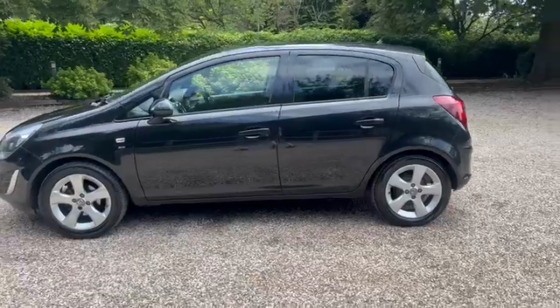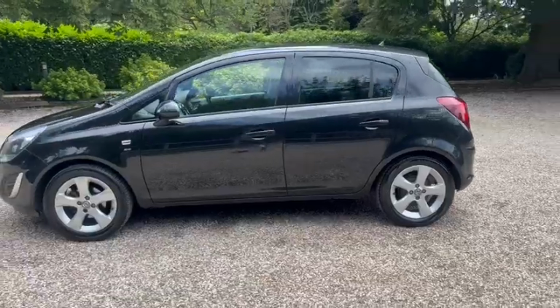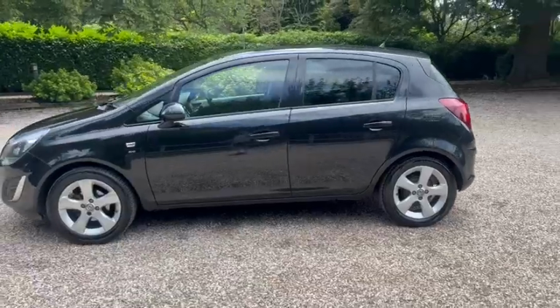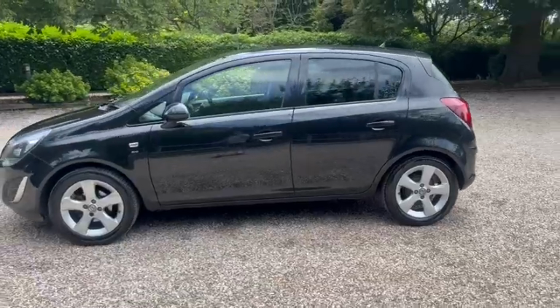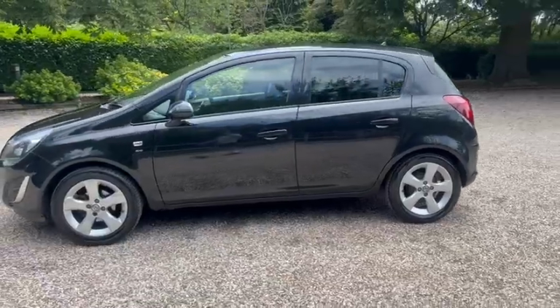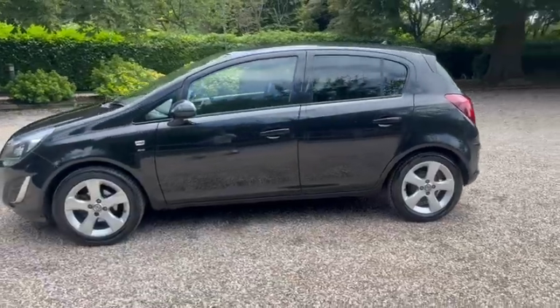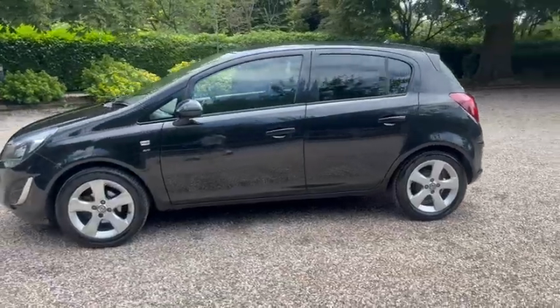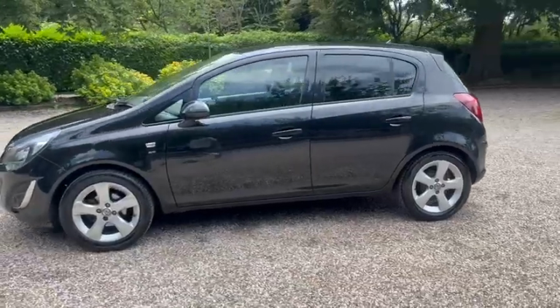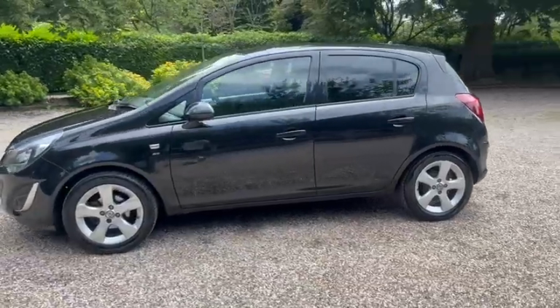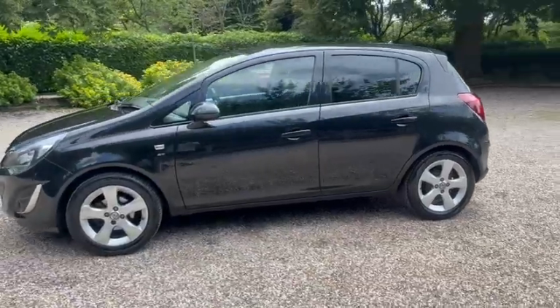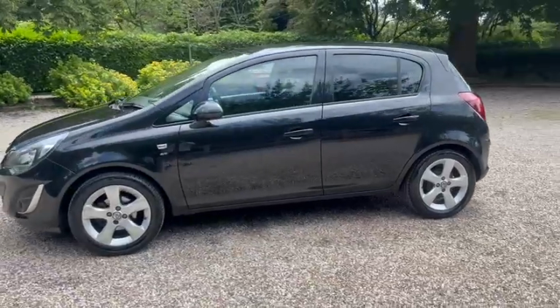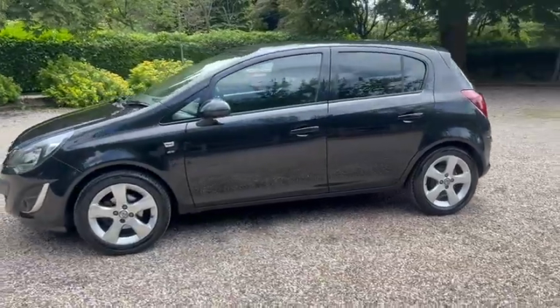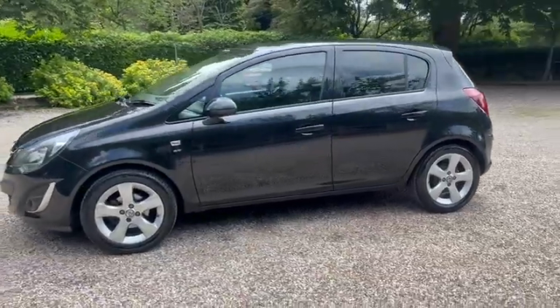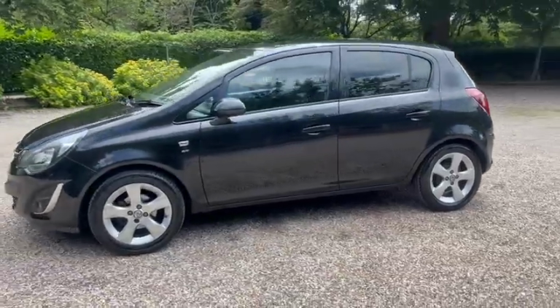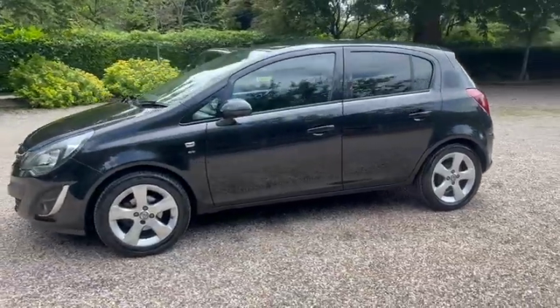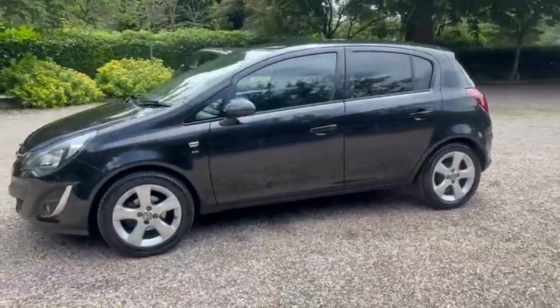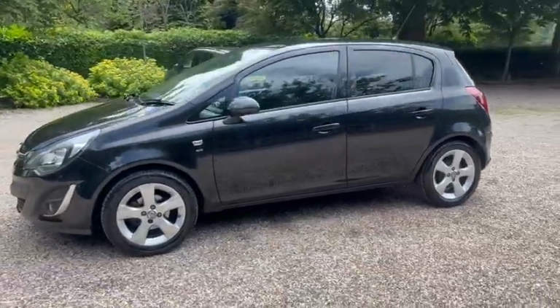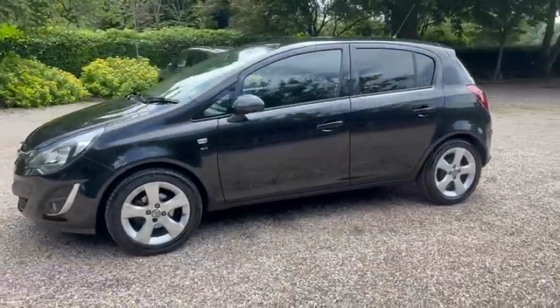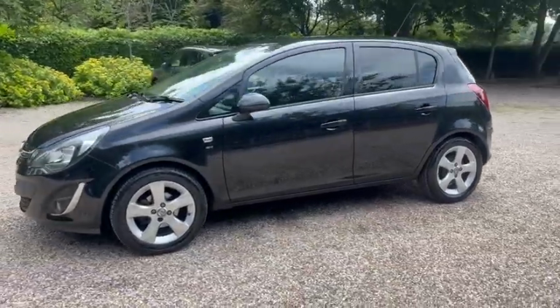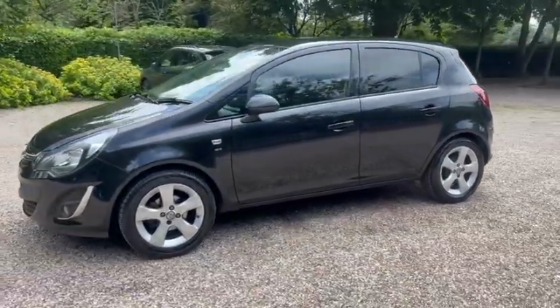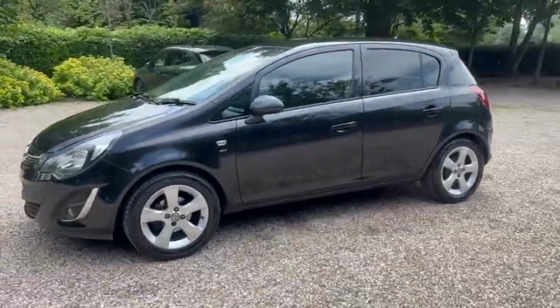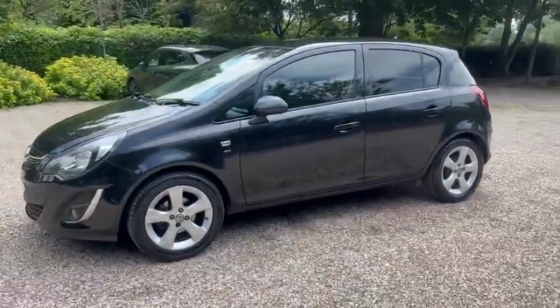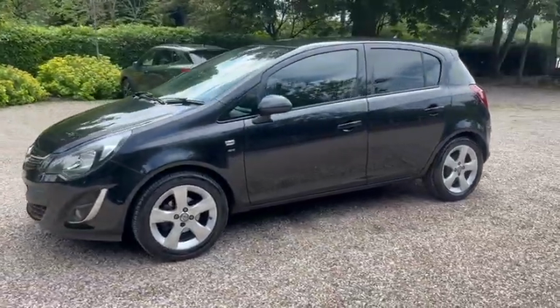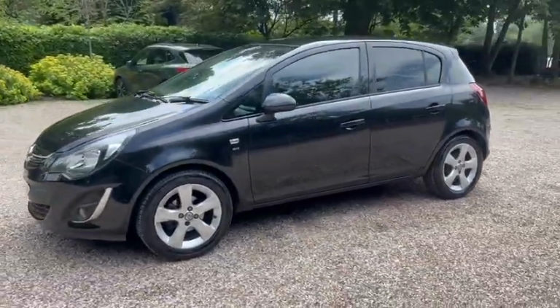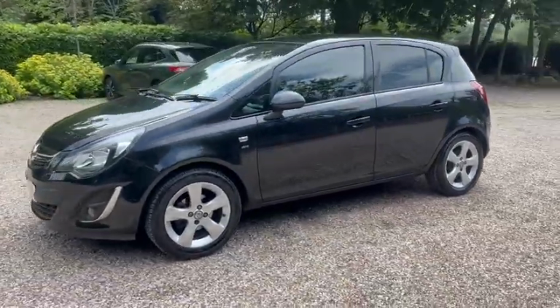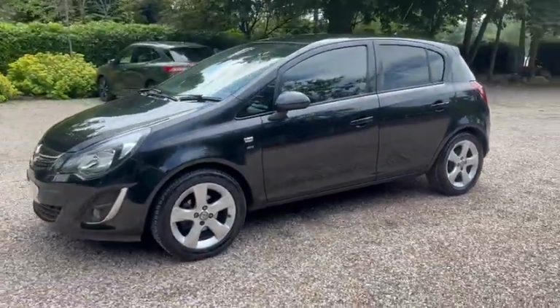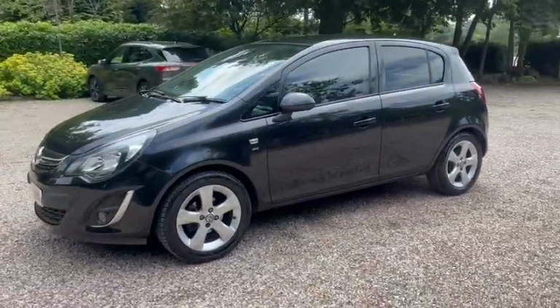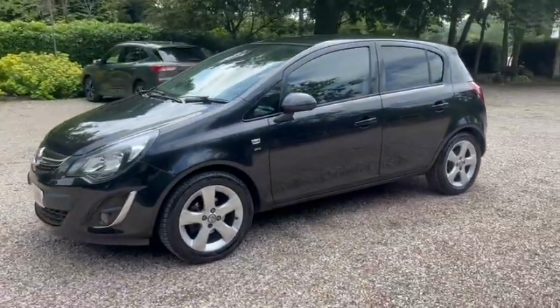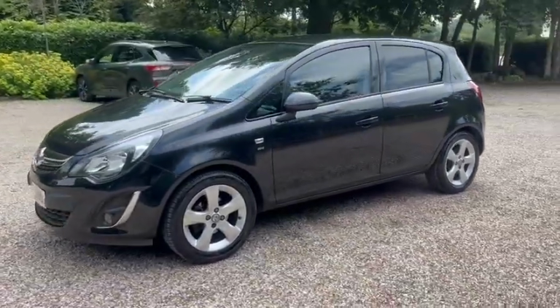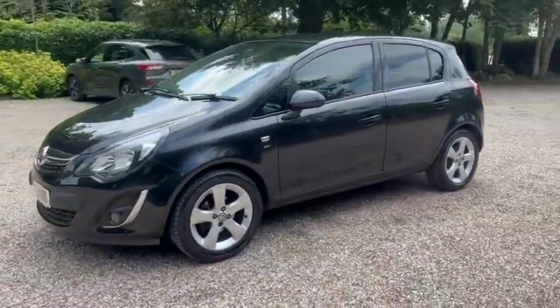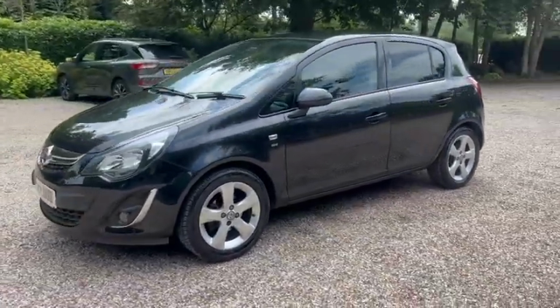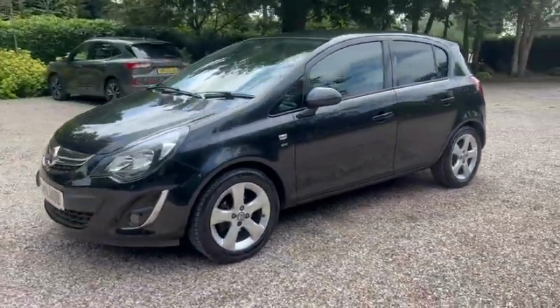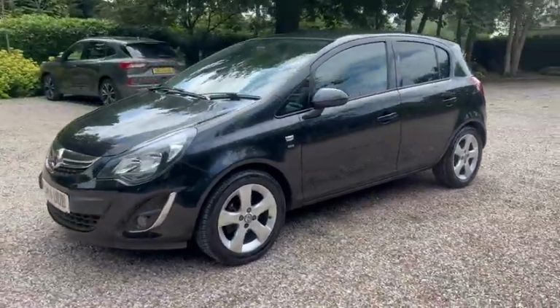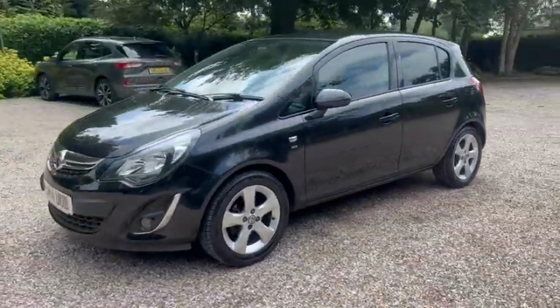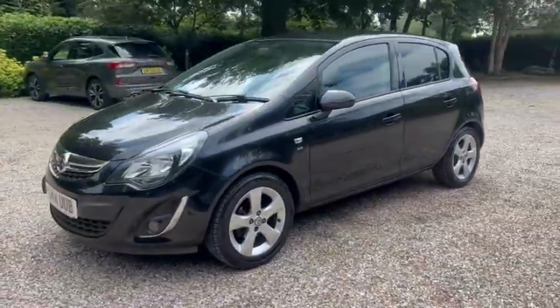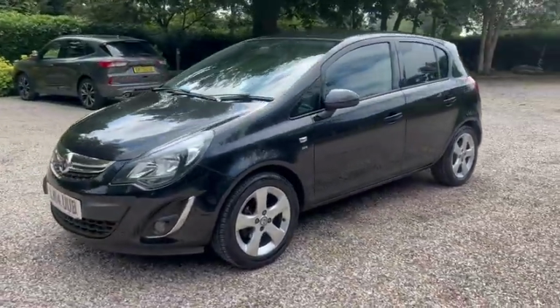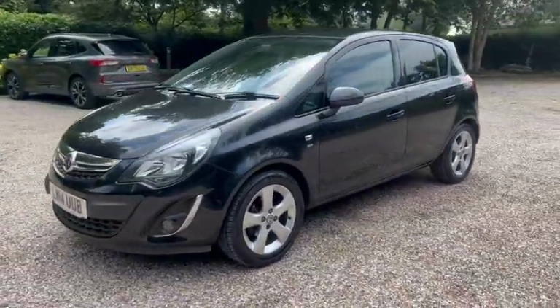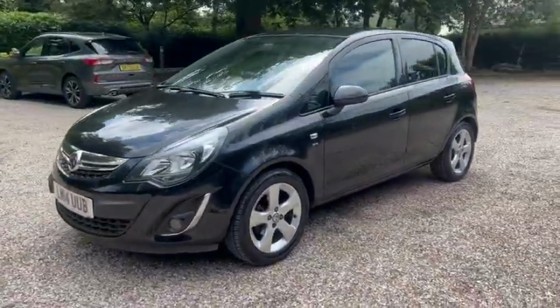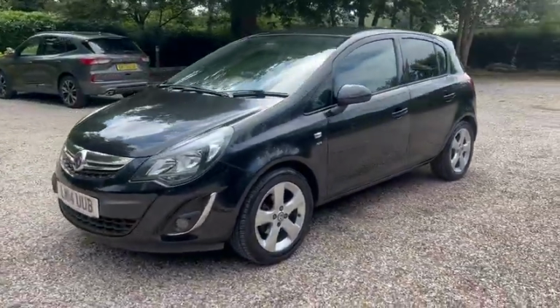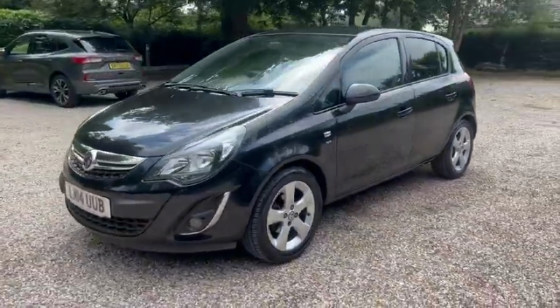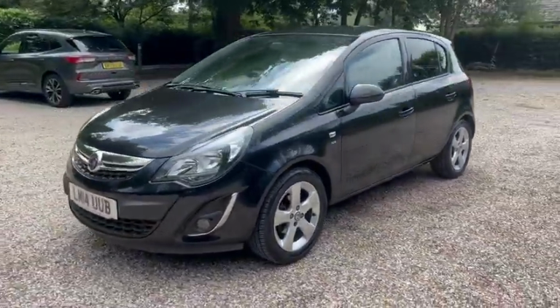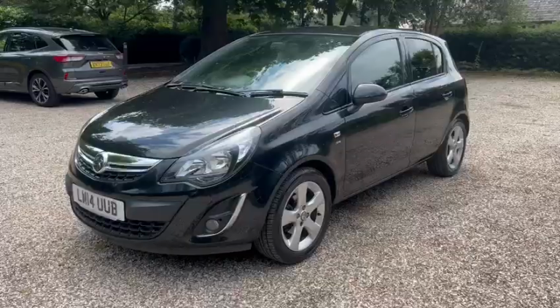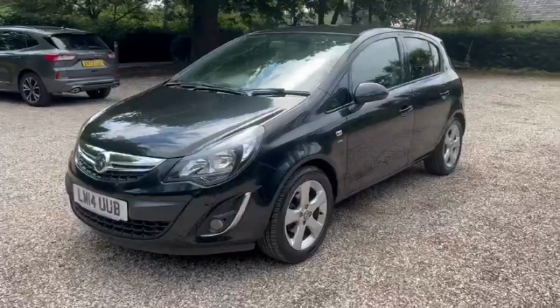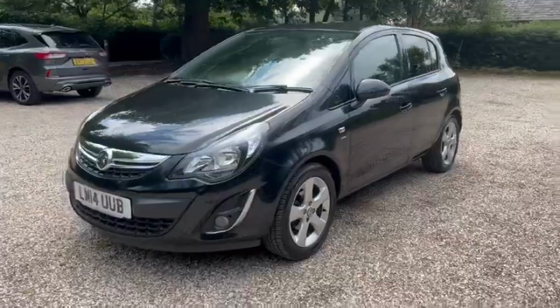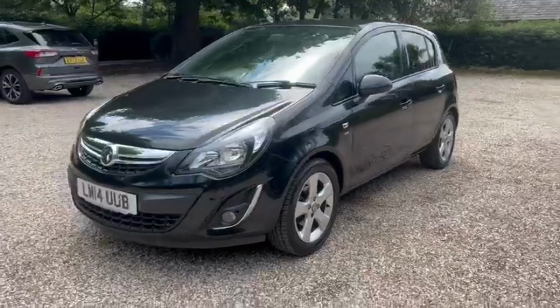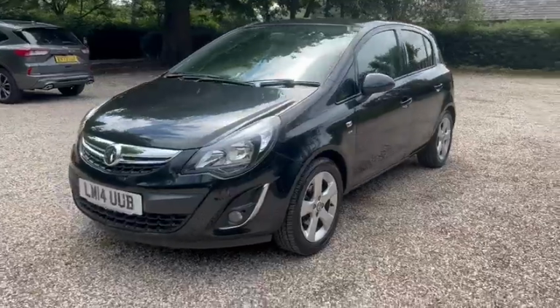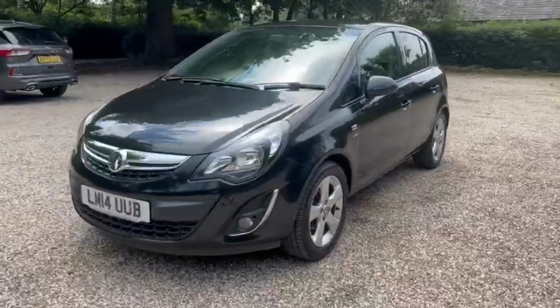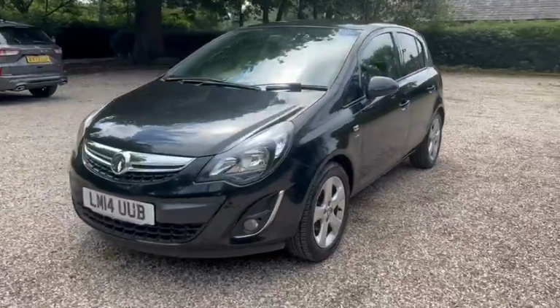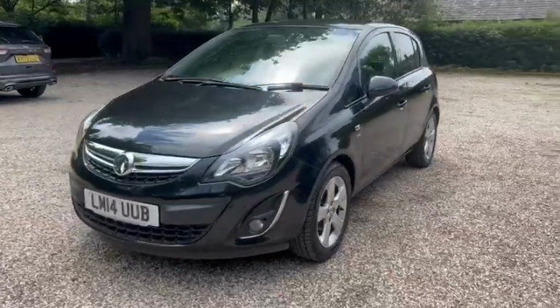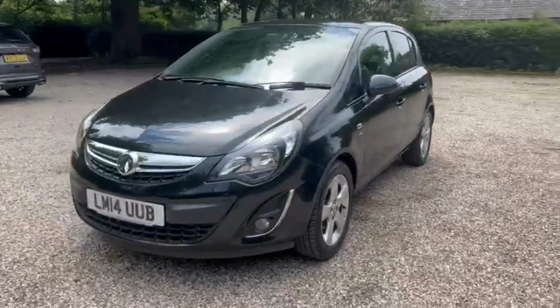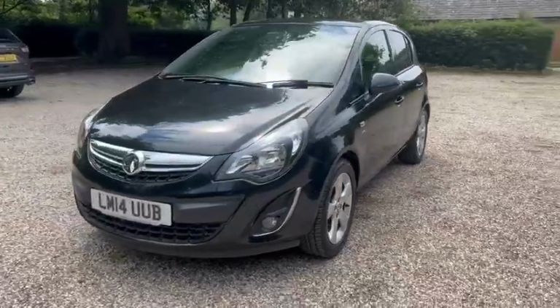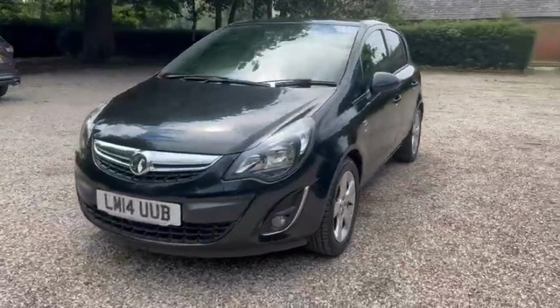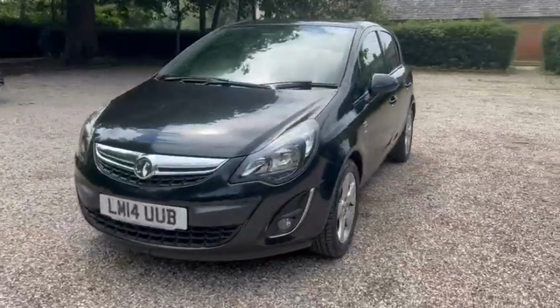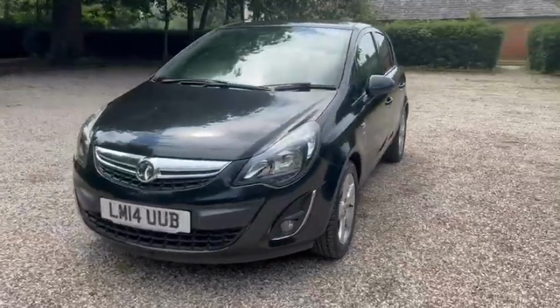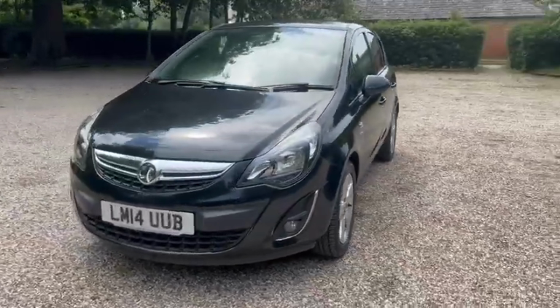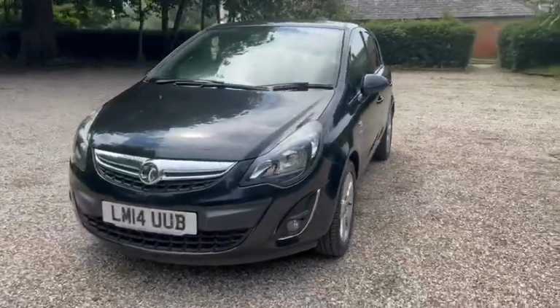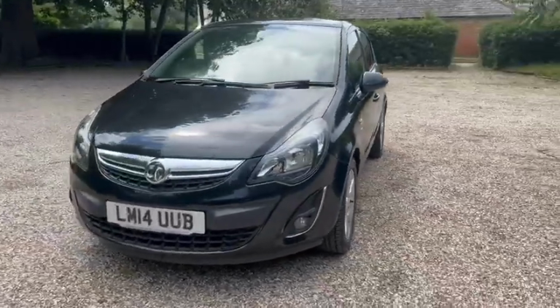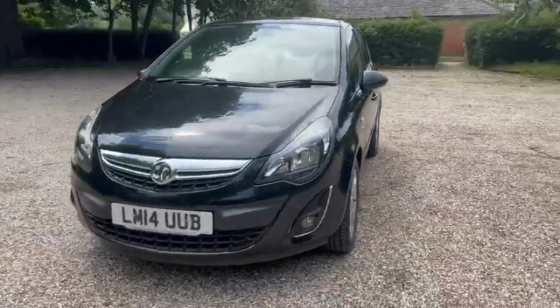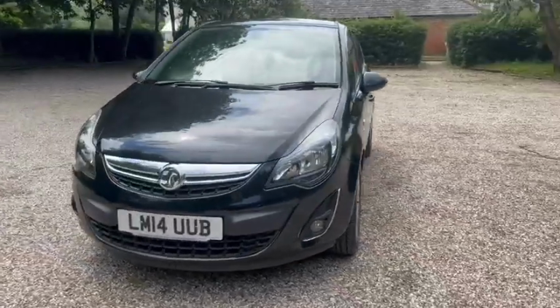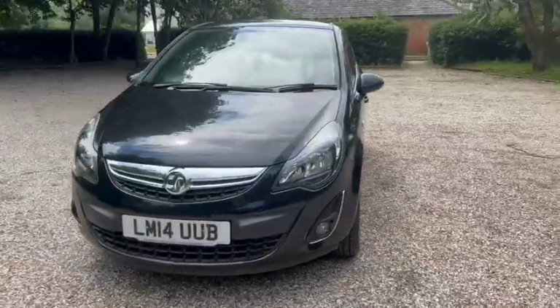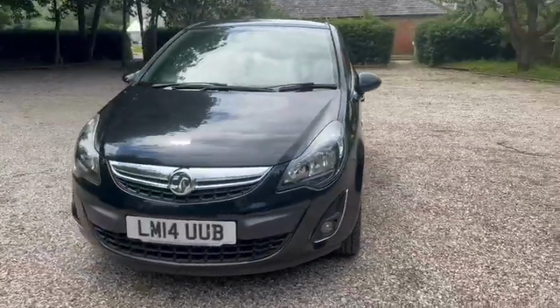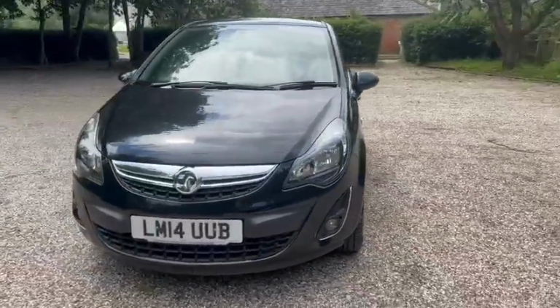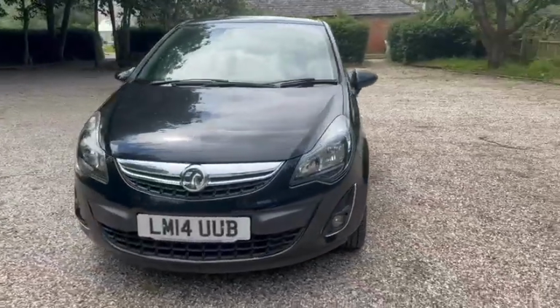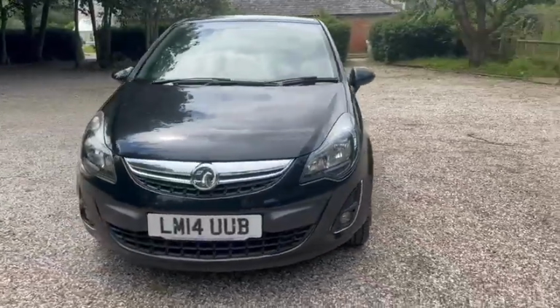We've got alloy wheels, main dealer service history, and it also comes with a recent service and a recent MOT.